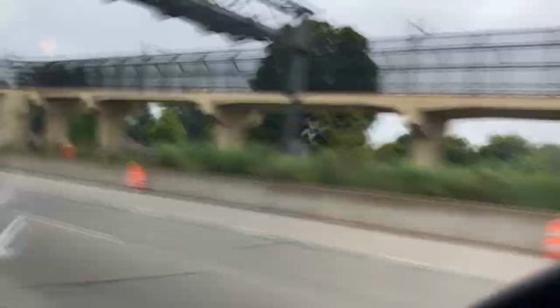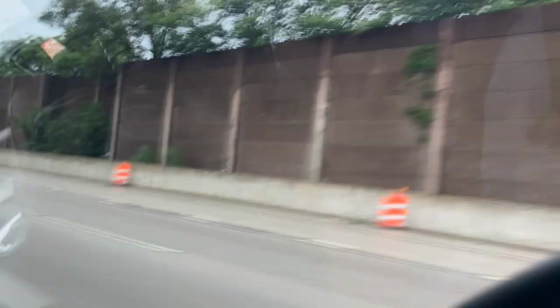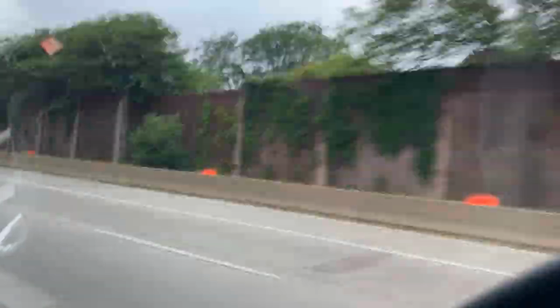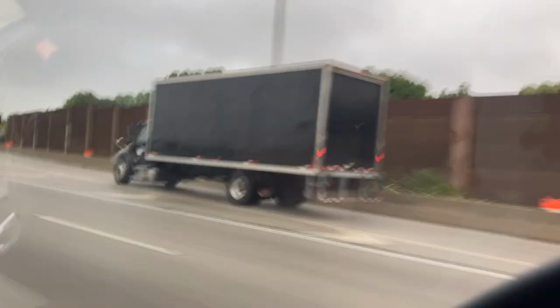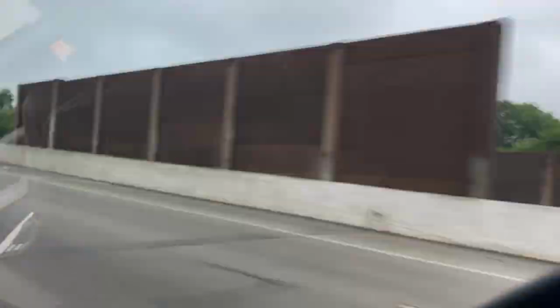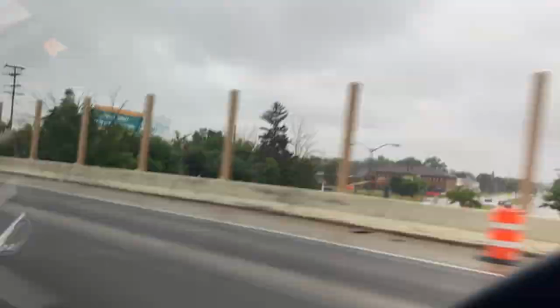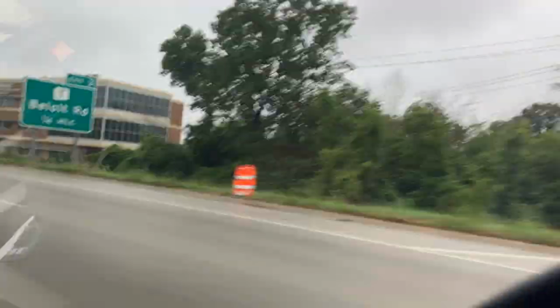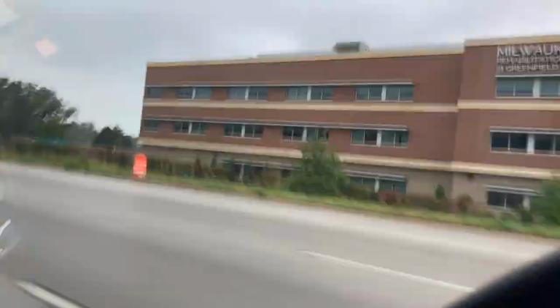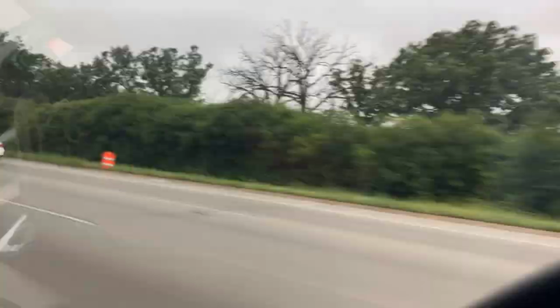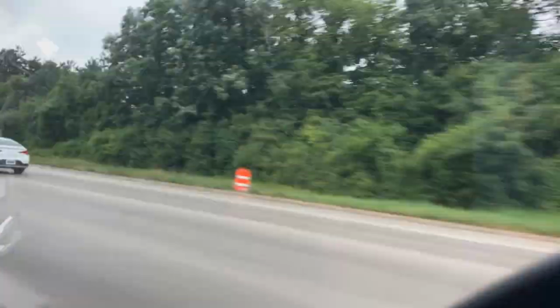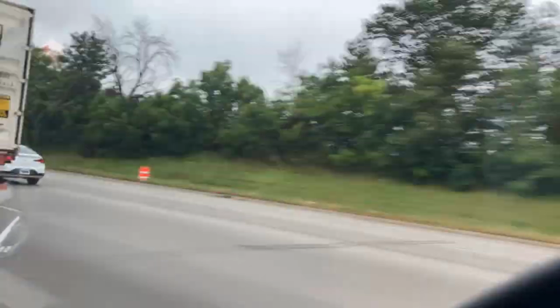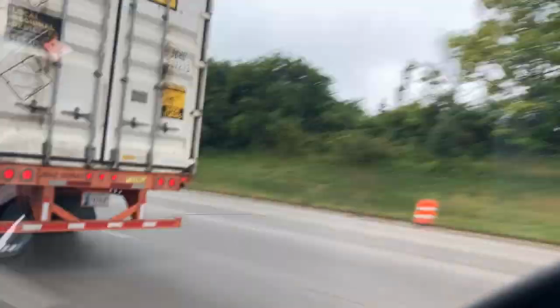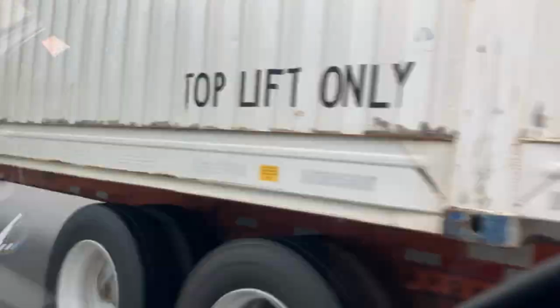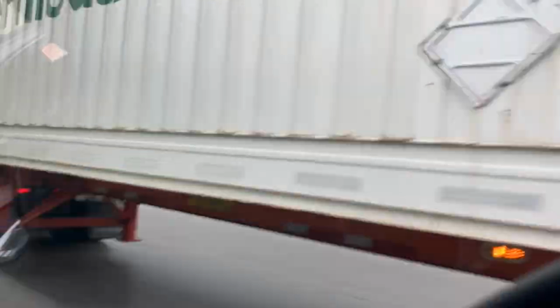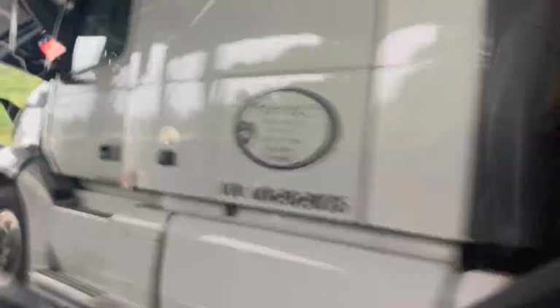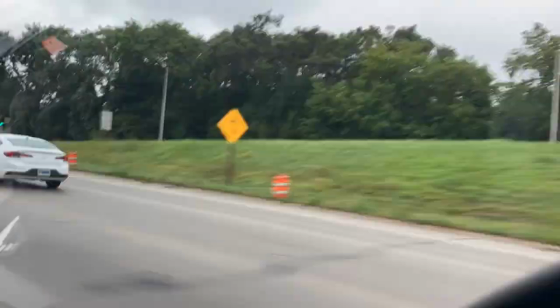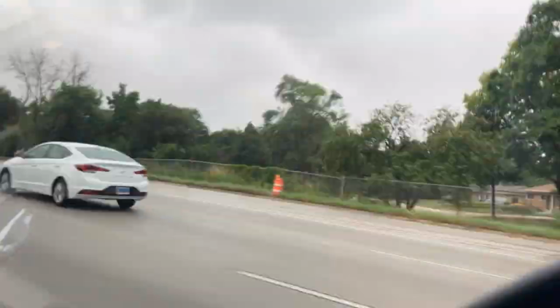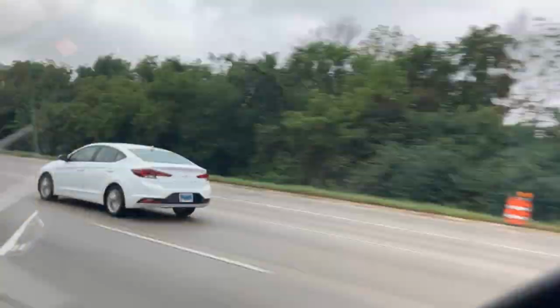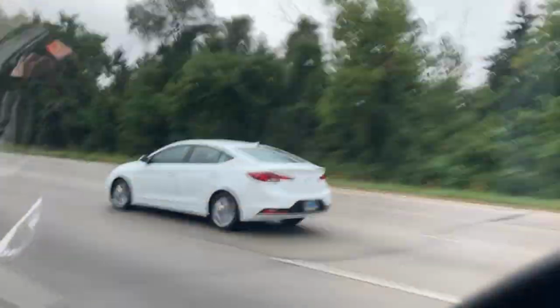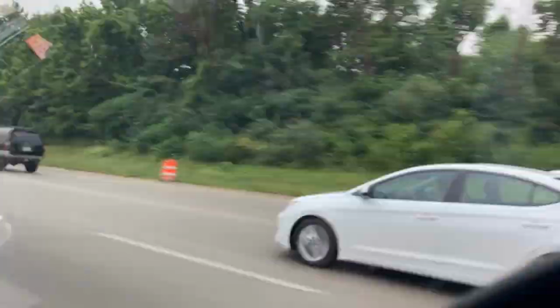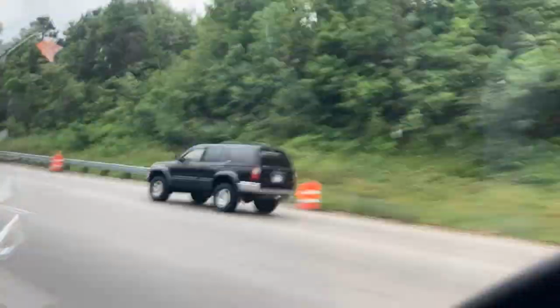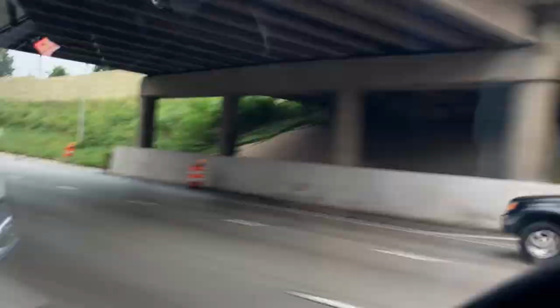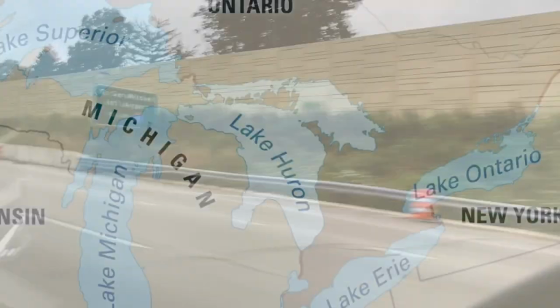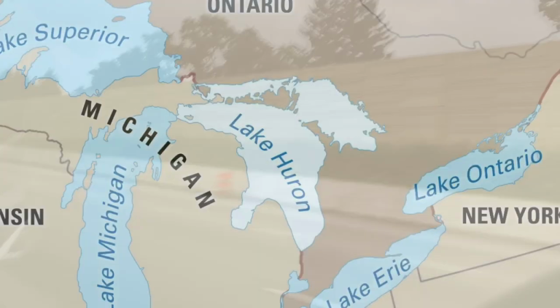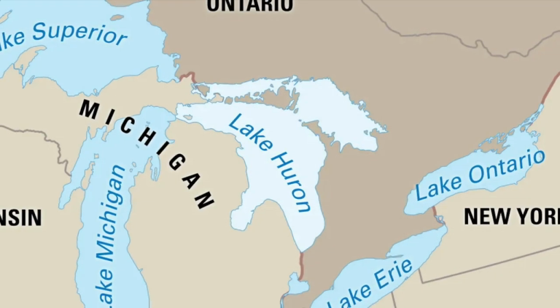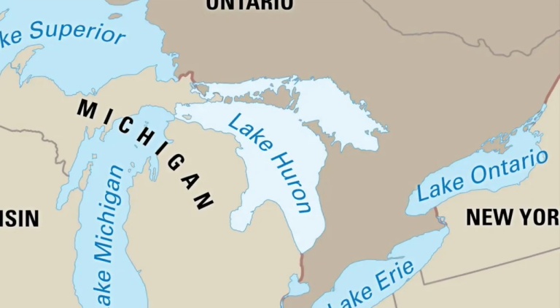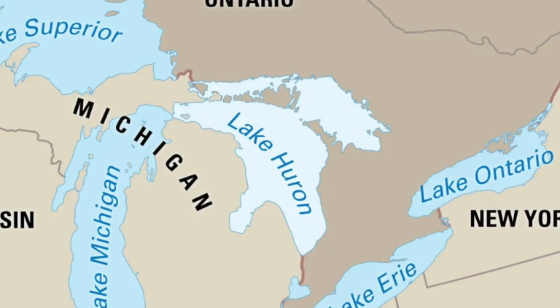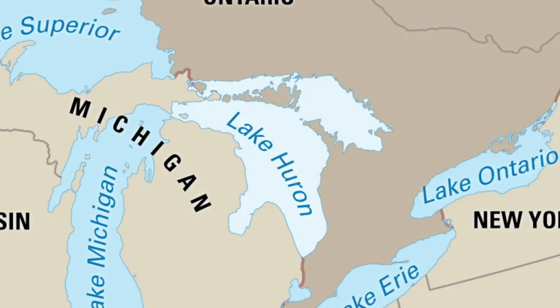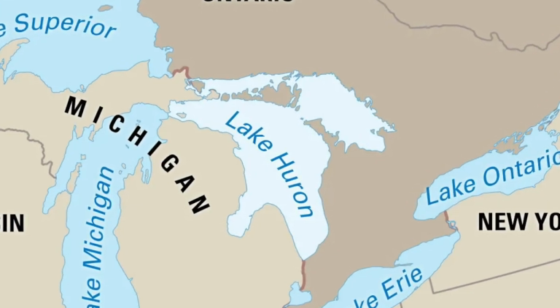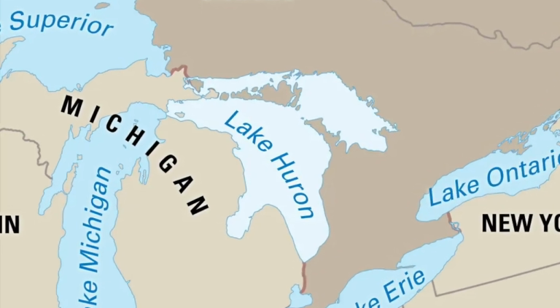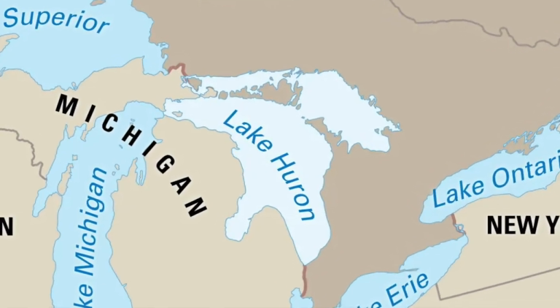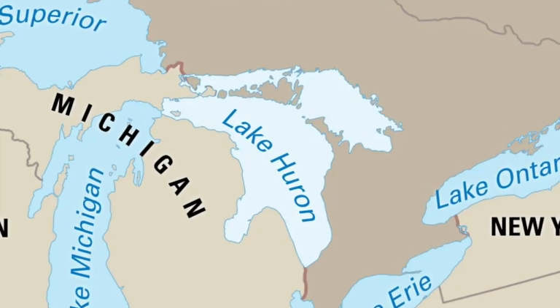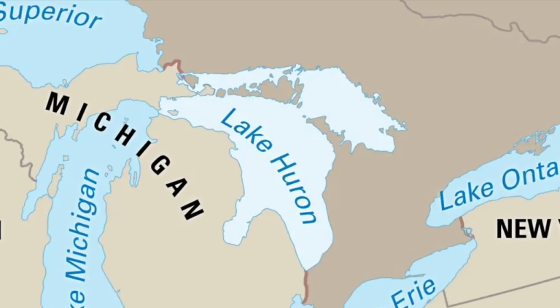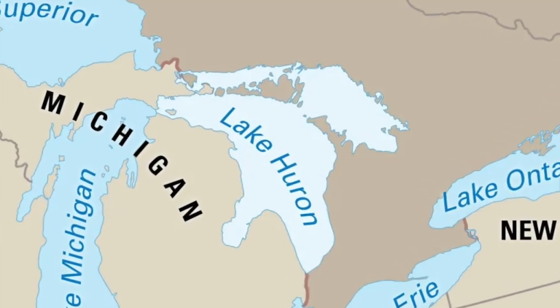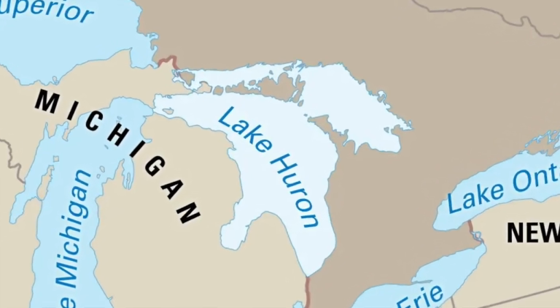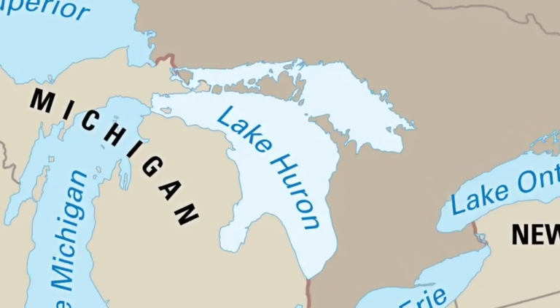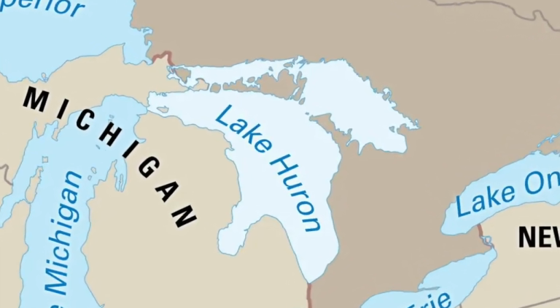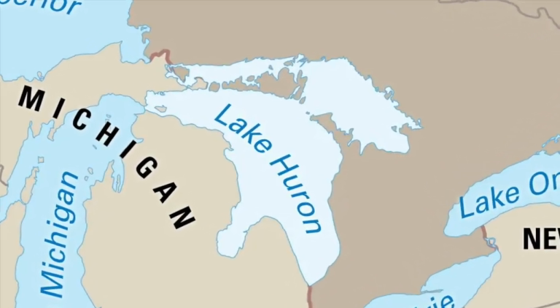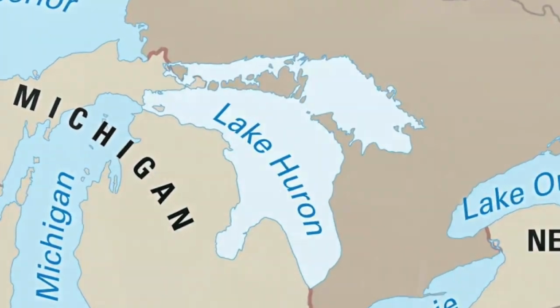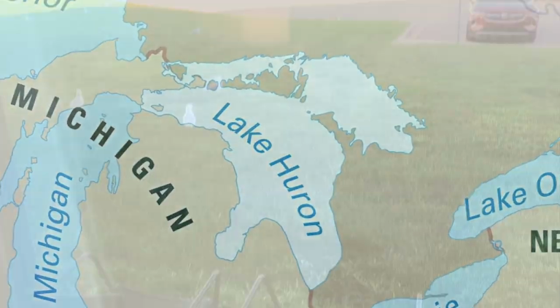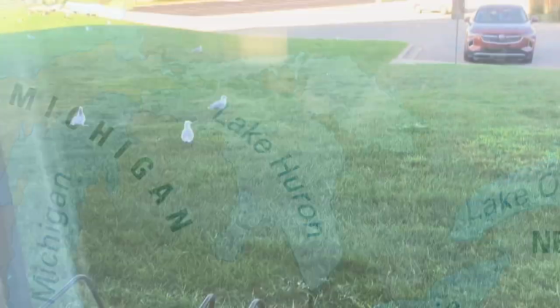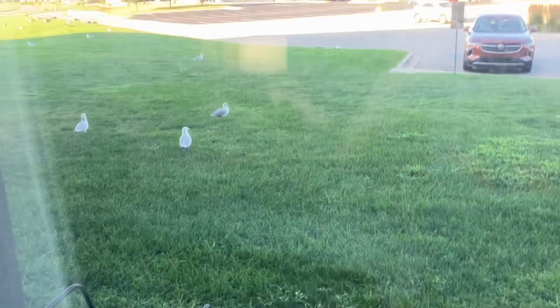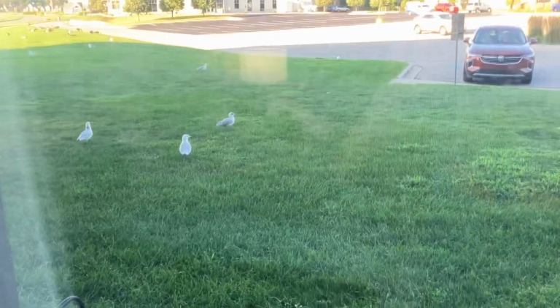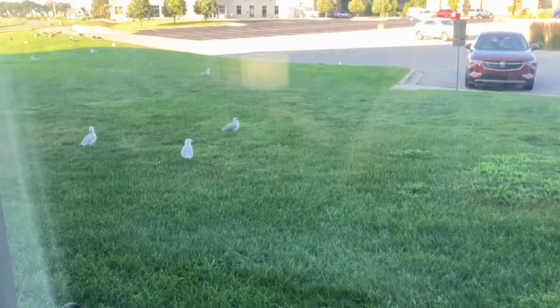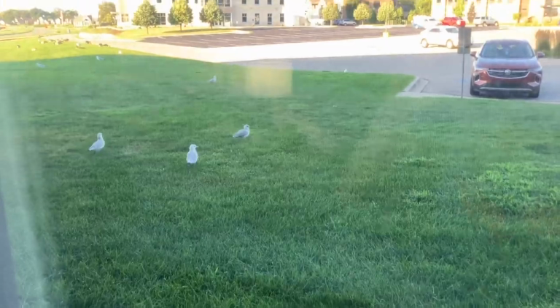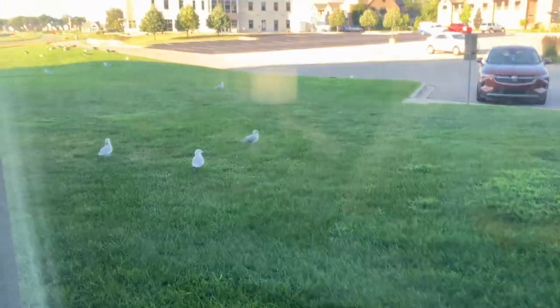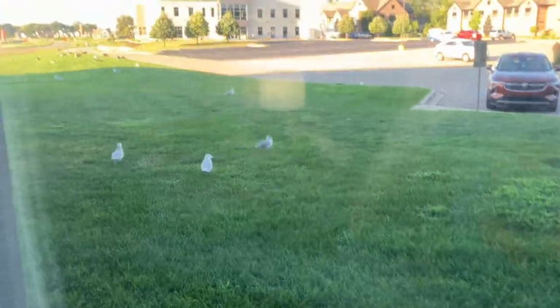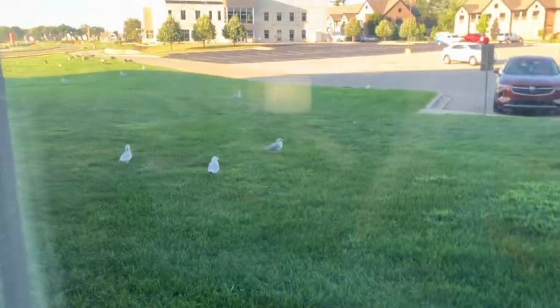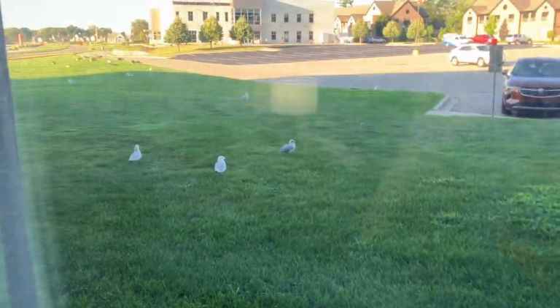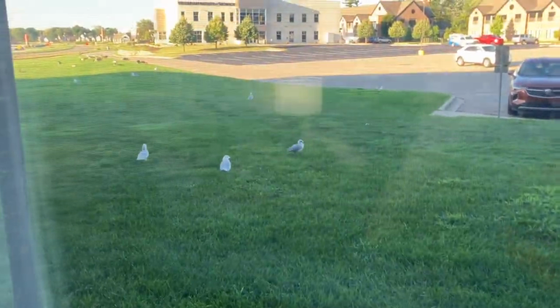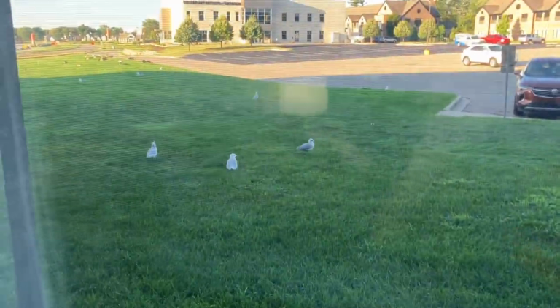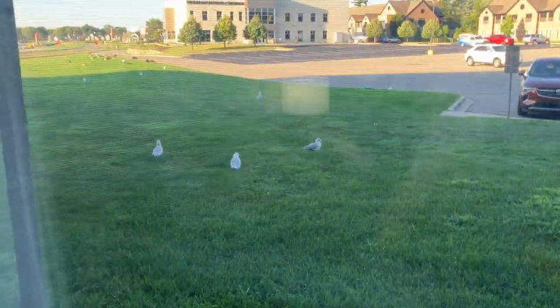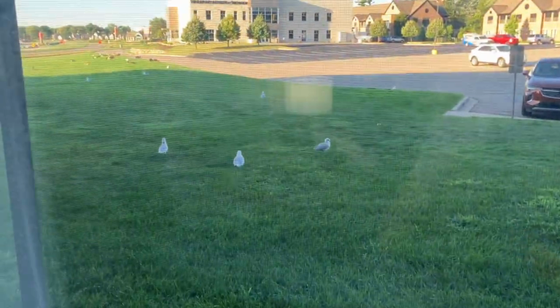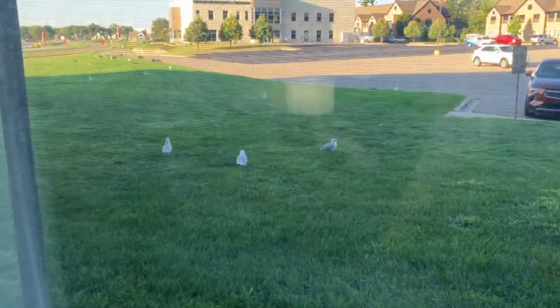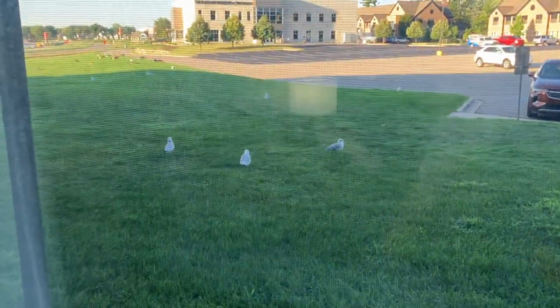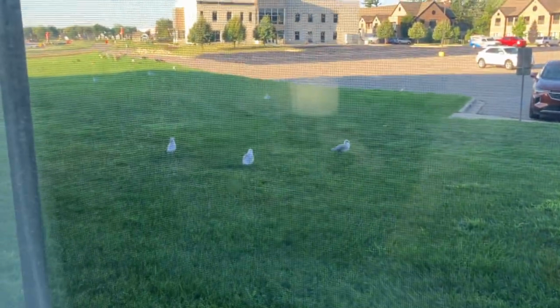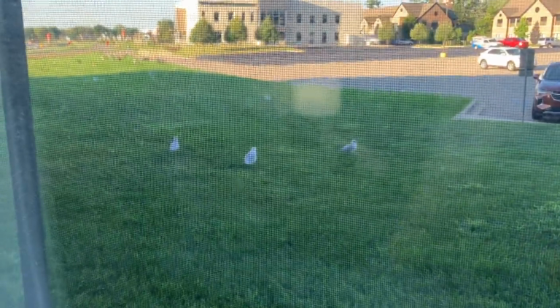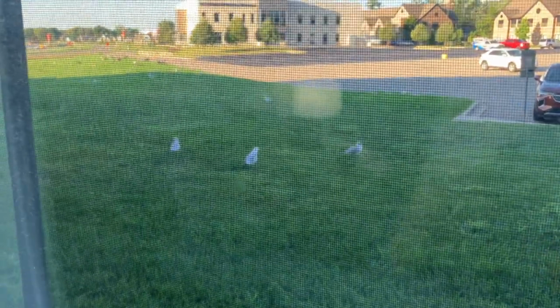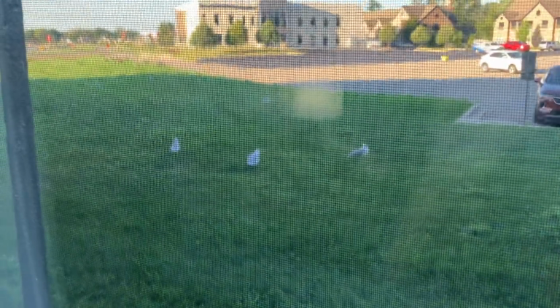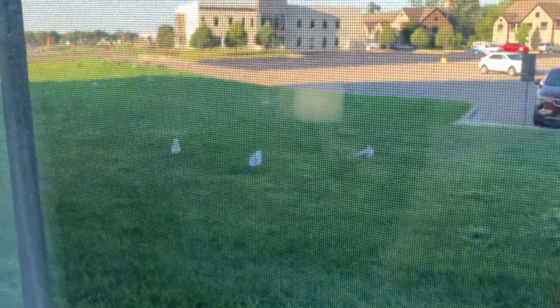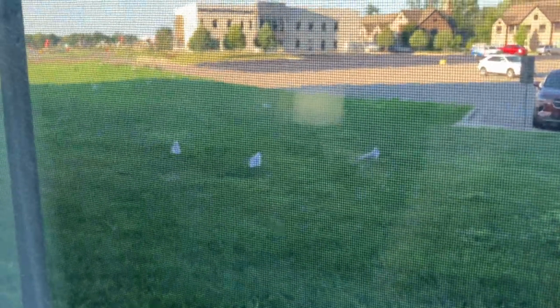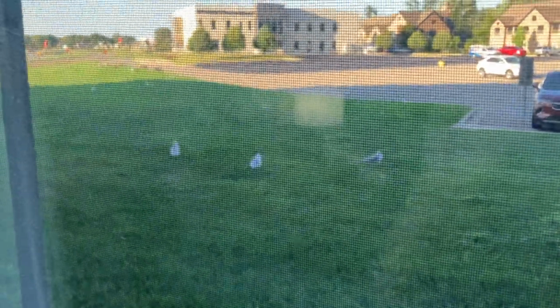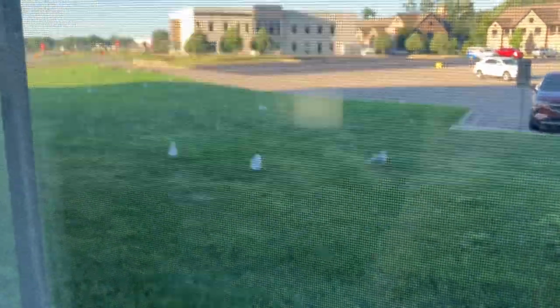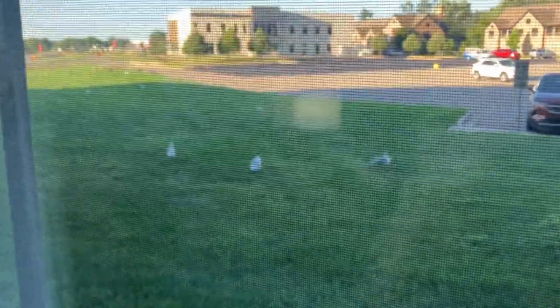After that, we kept driving until we got to our hotel by Lake Huron. And when I woke up the next morning, there was a bunch of birds outside the window — don't know what that was about.